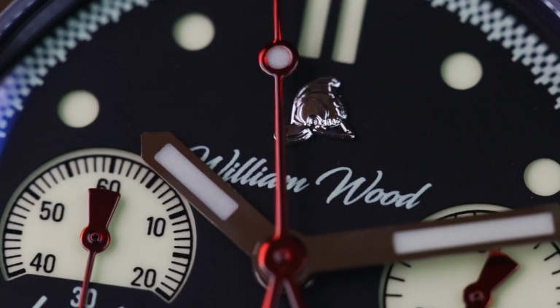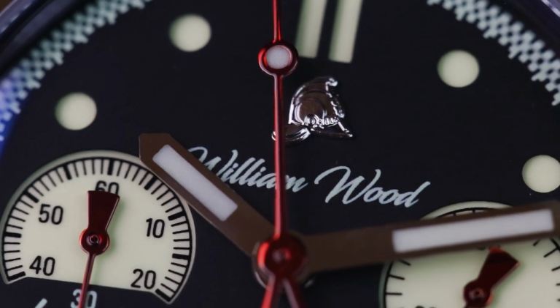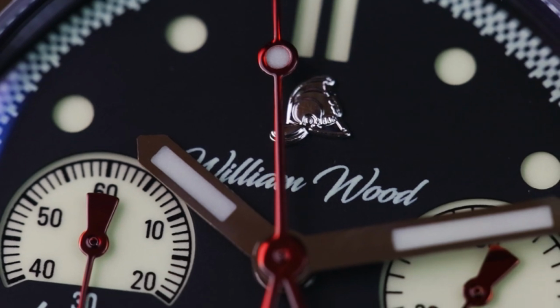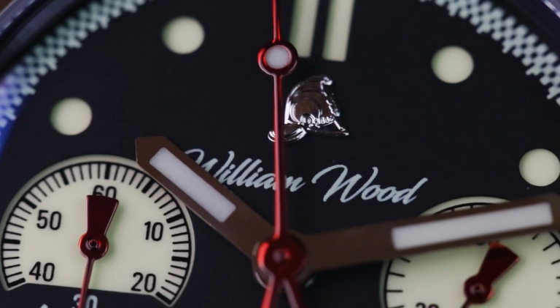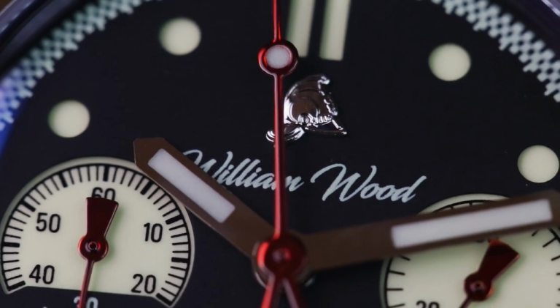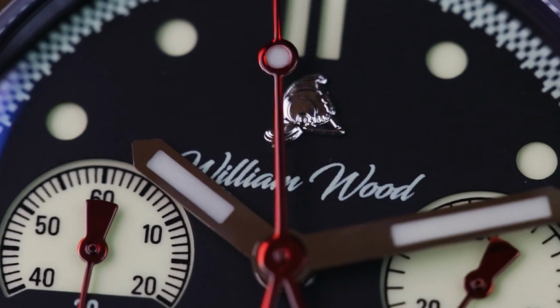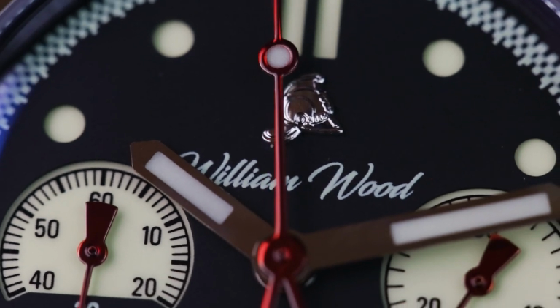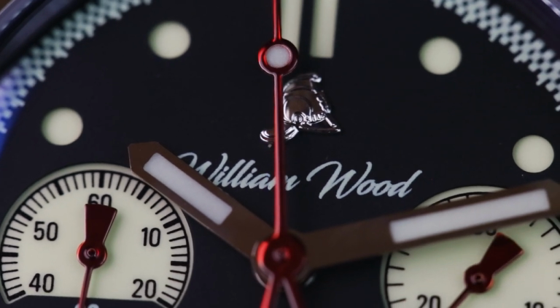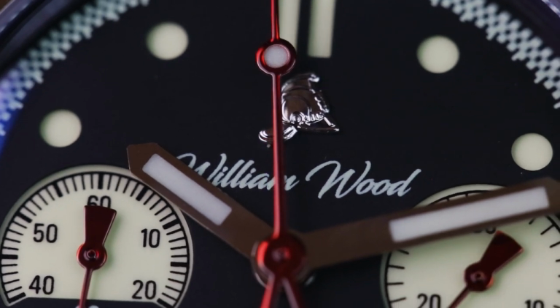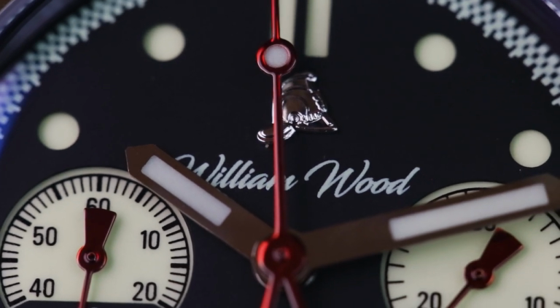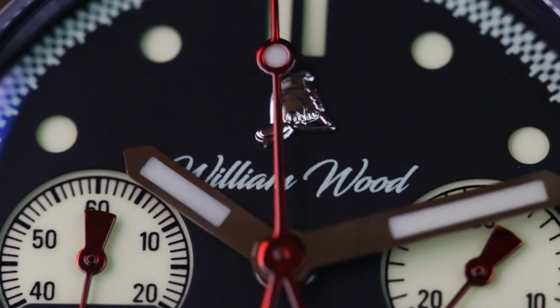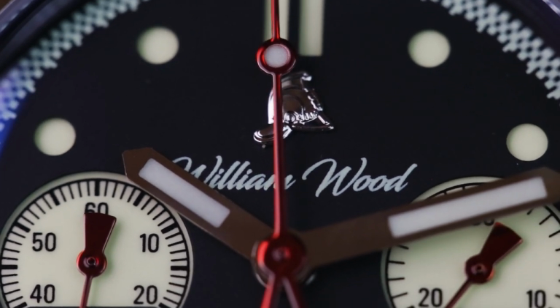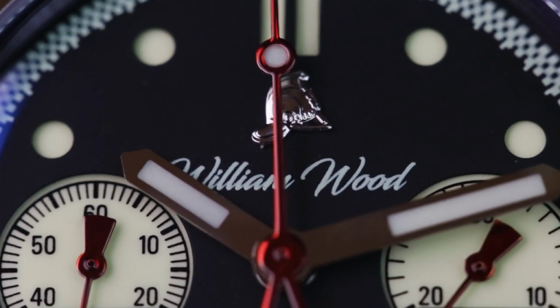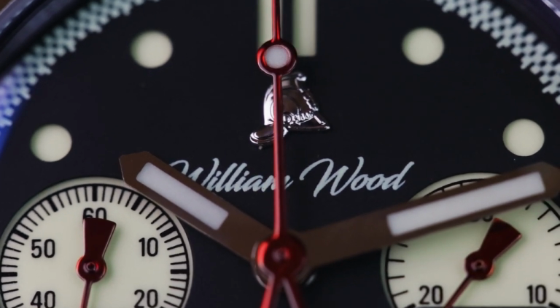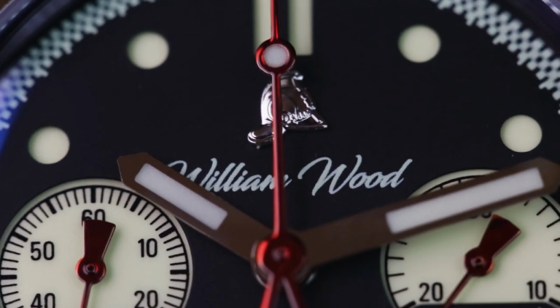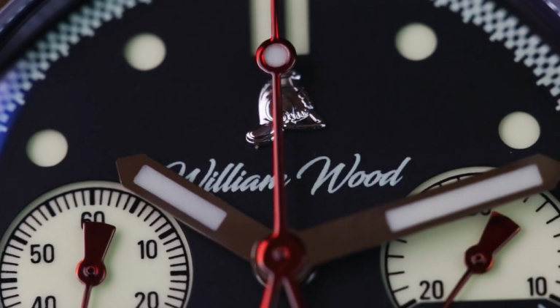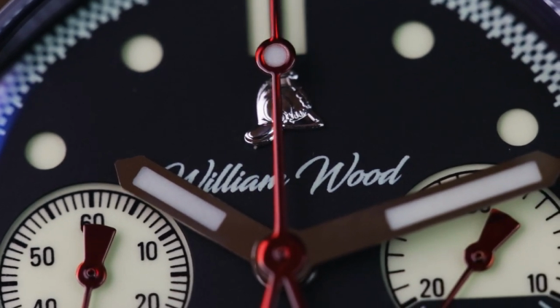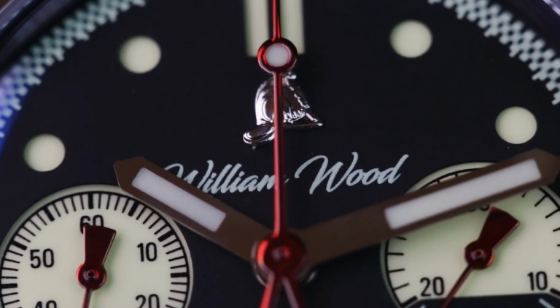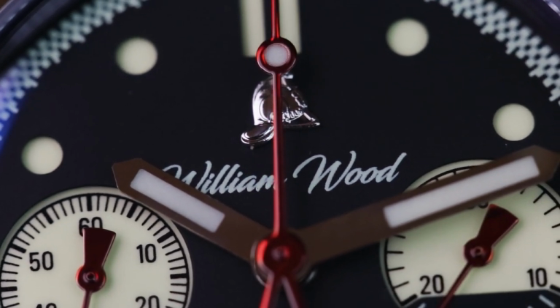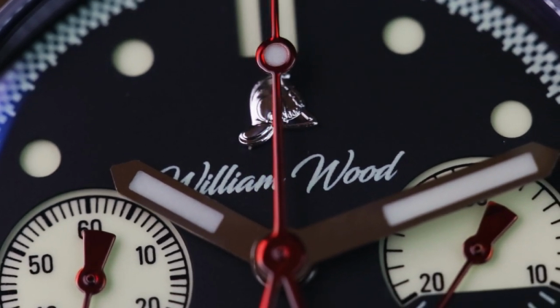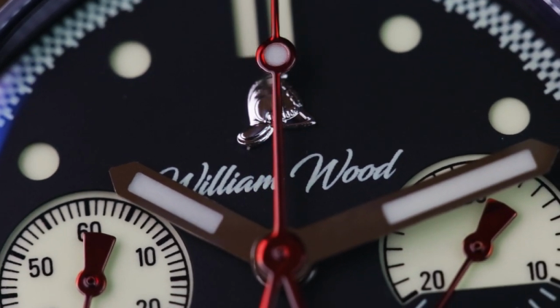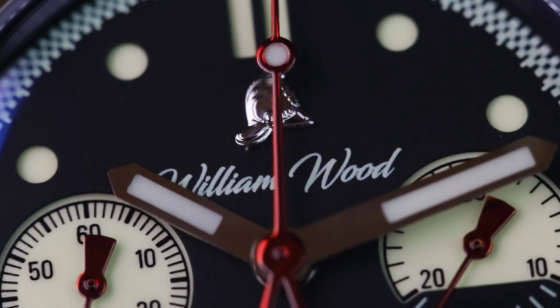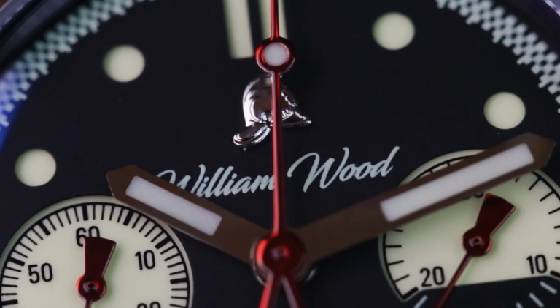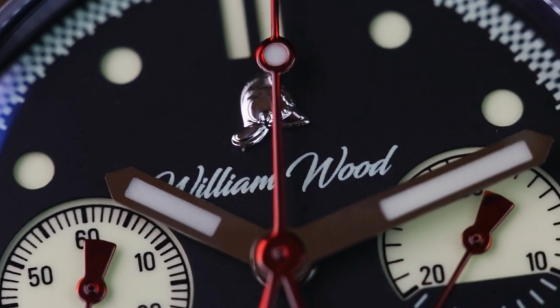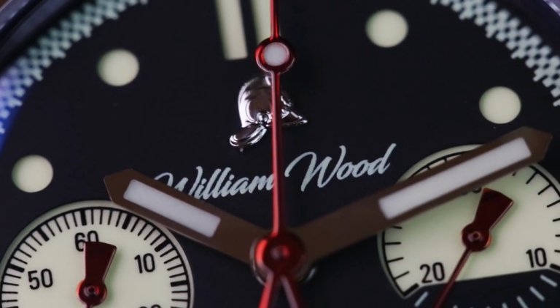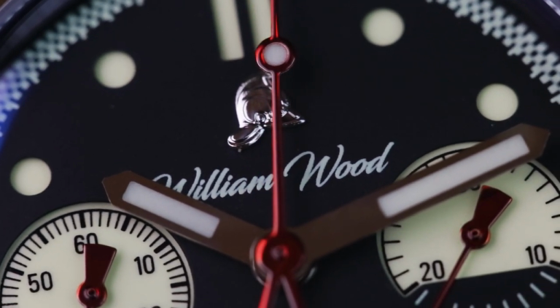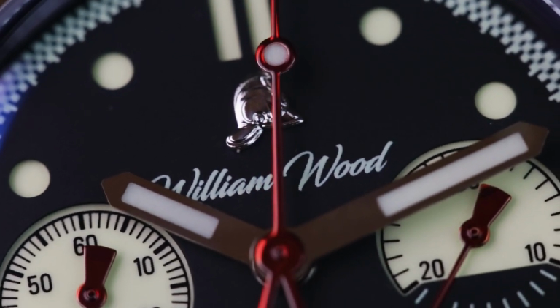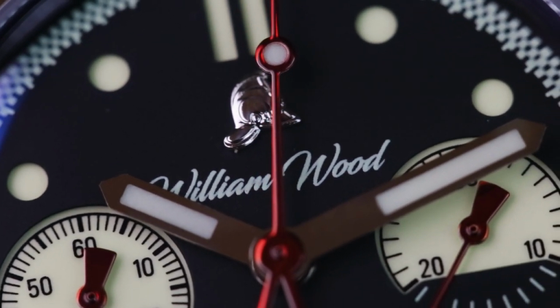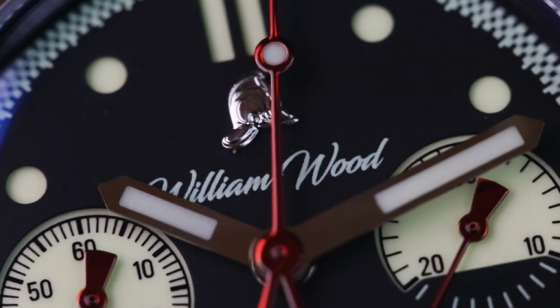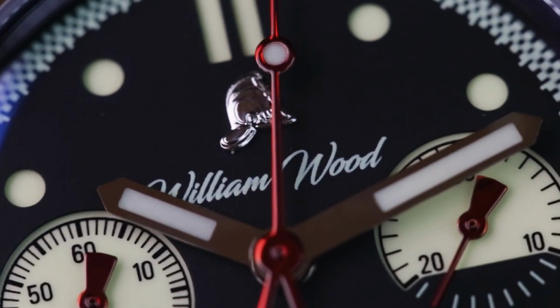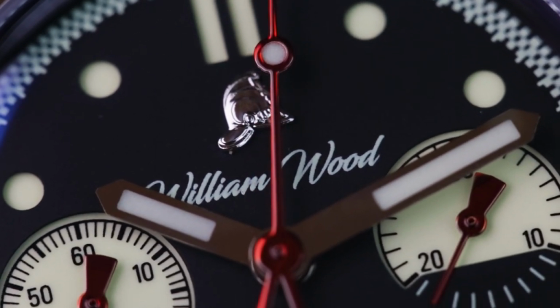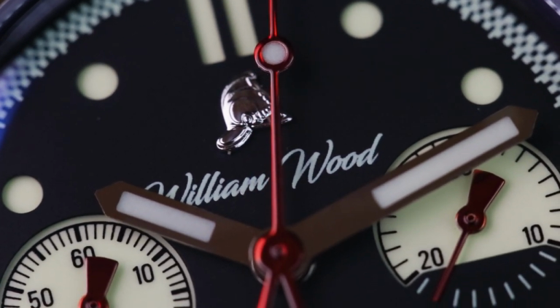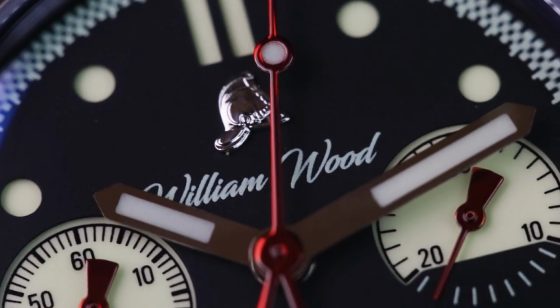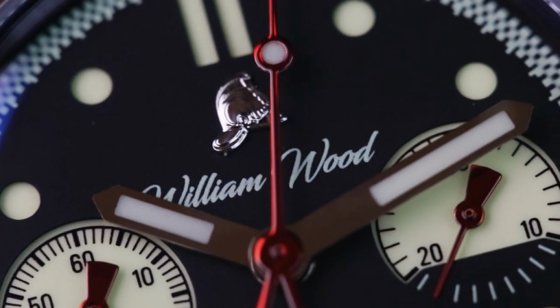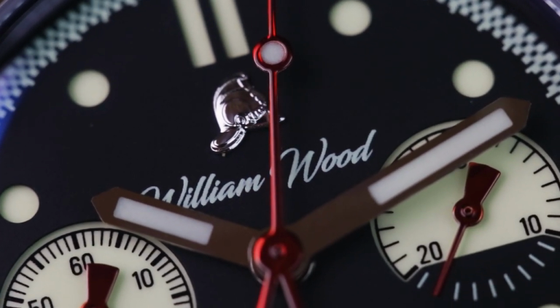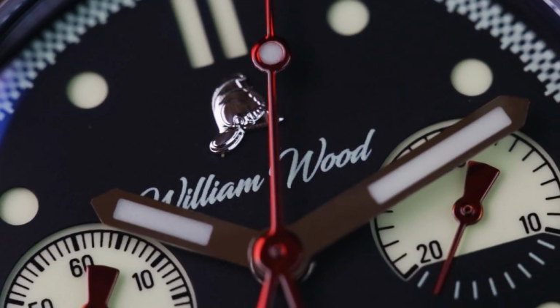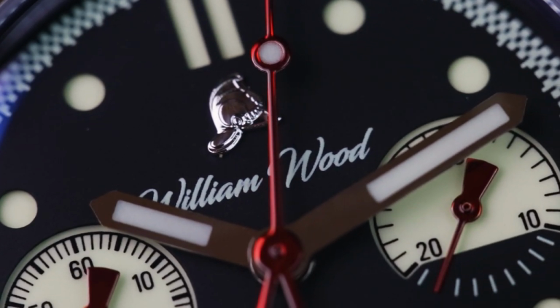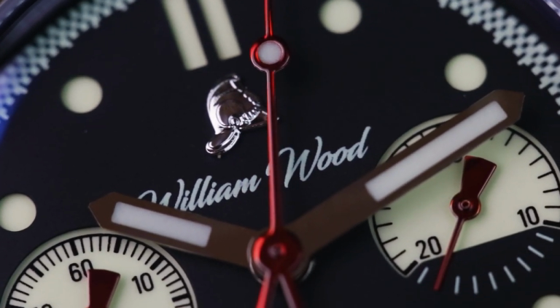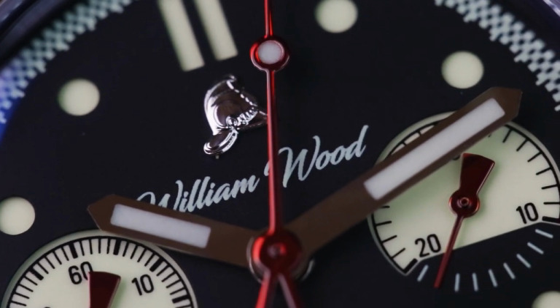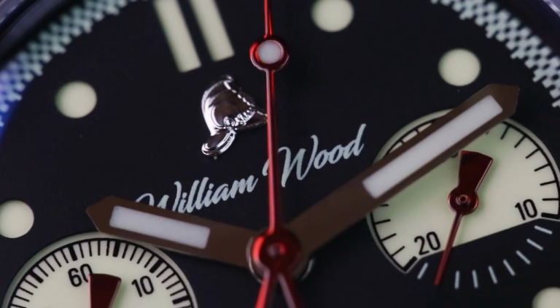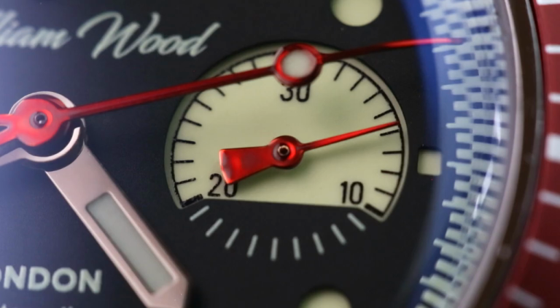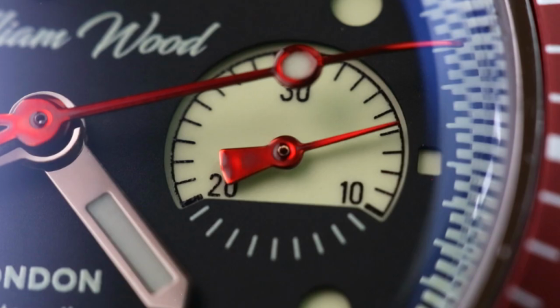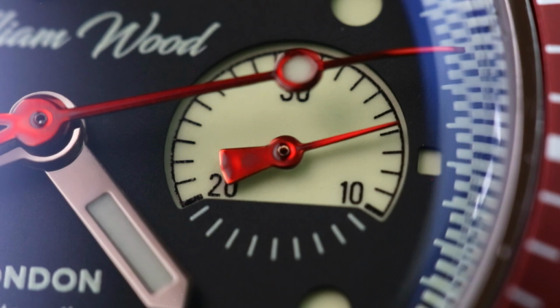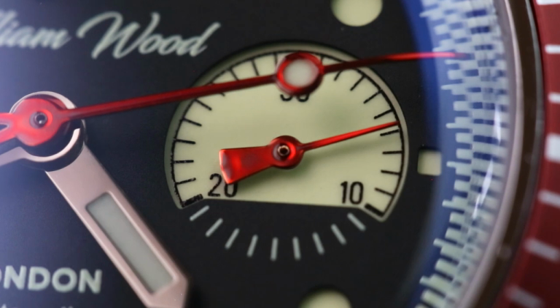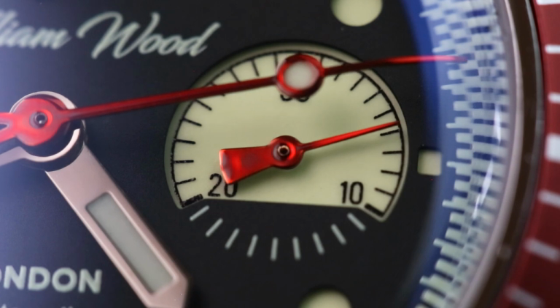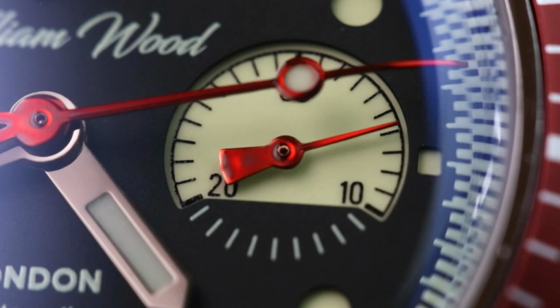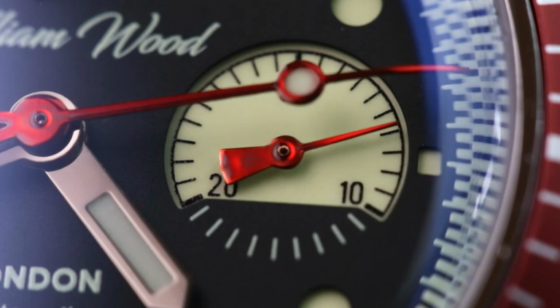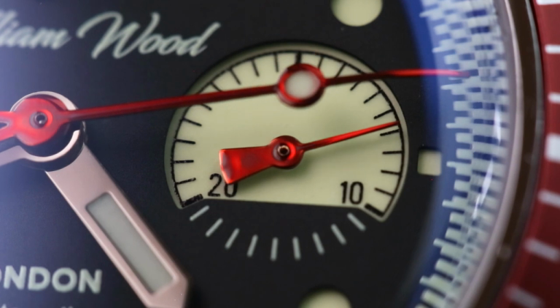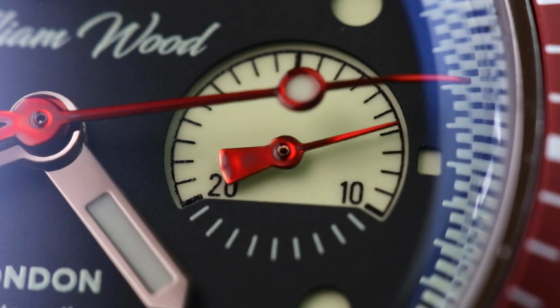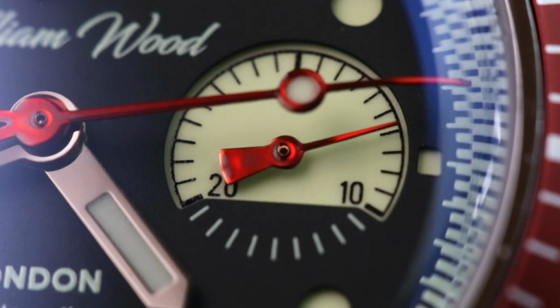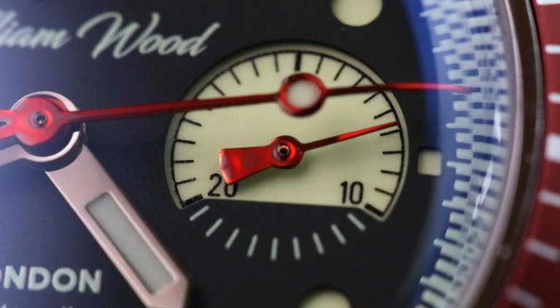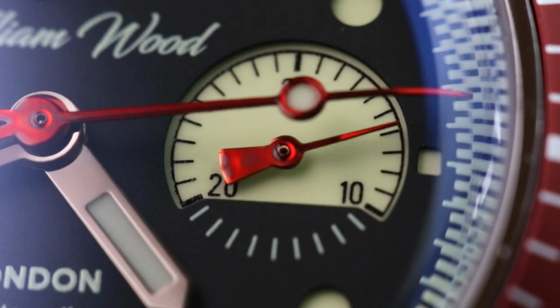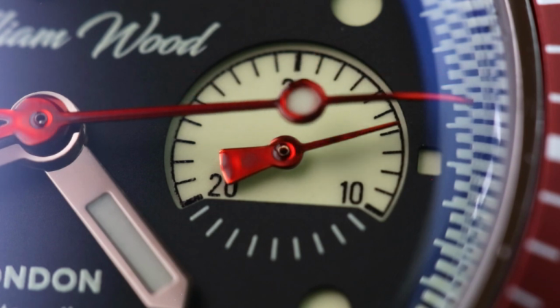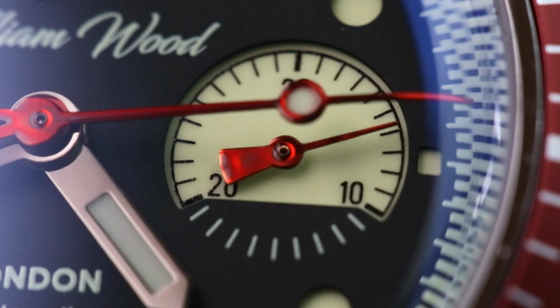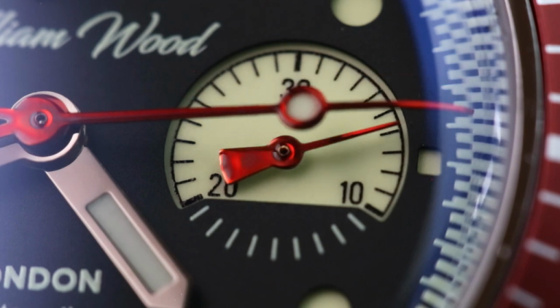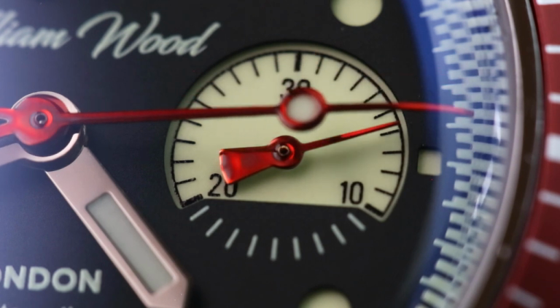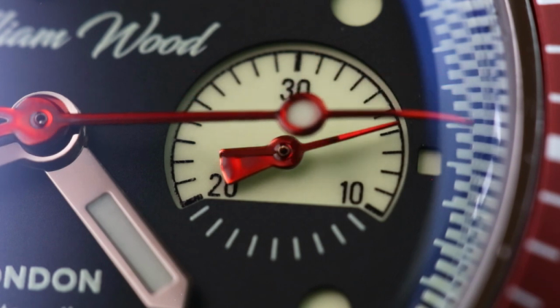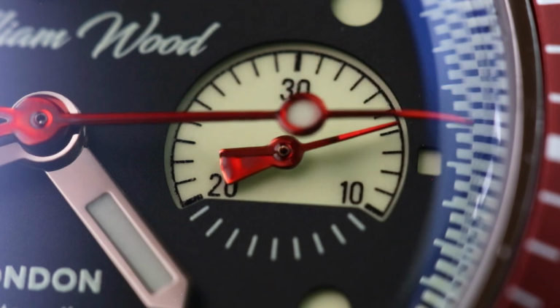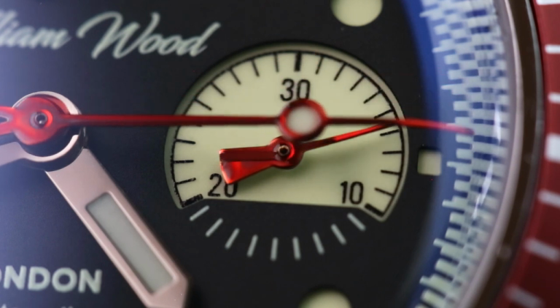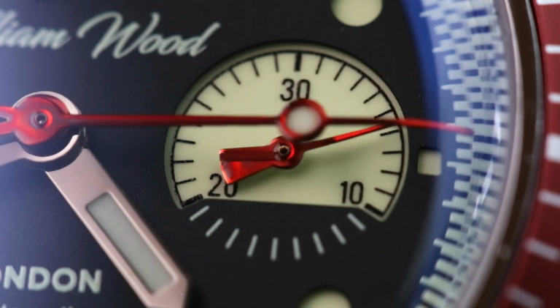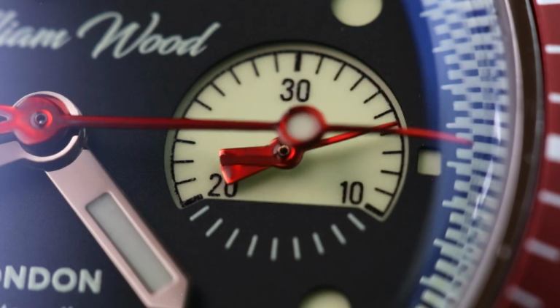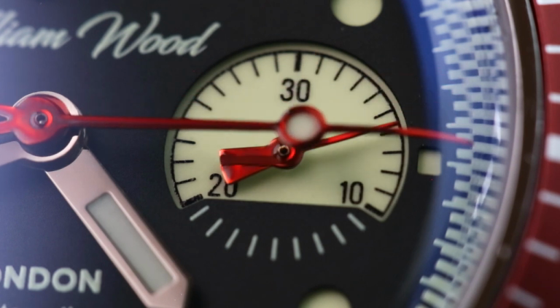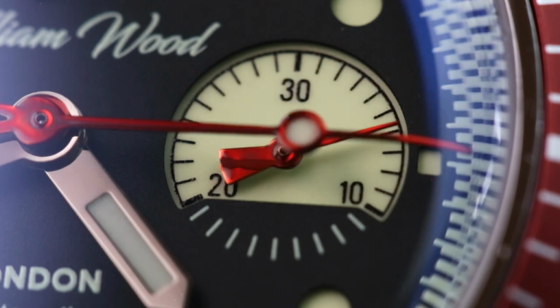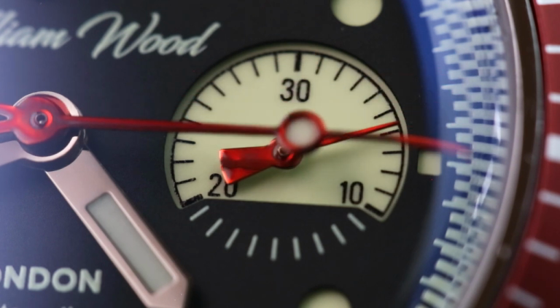Finishing the dial is a checkered chapter ring taken from the side of a vintage fire truck. So far, so Valiant with sub-dials.